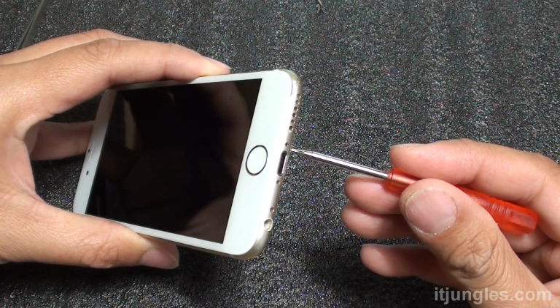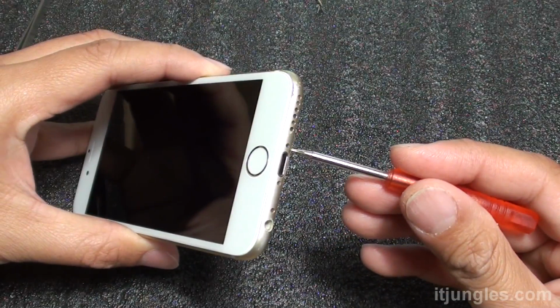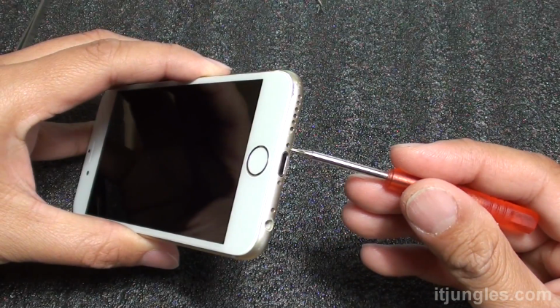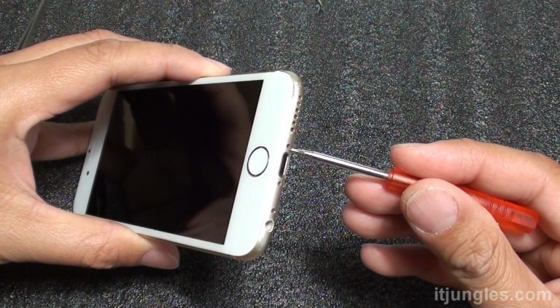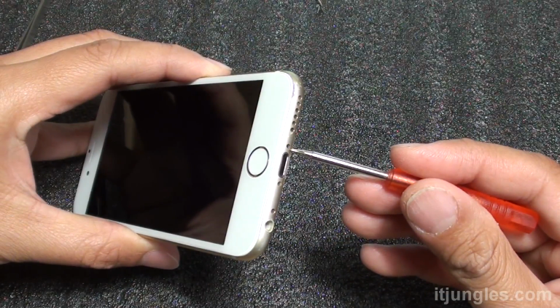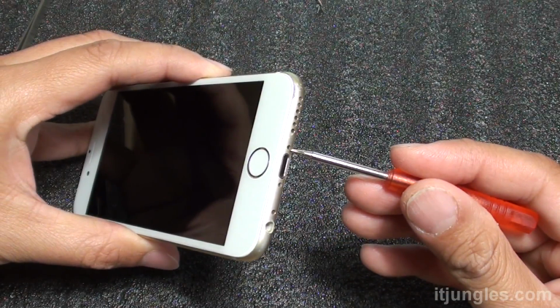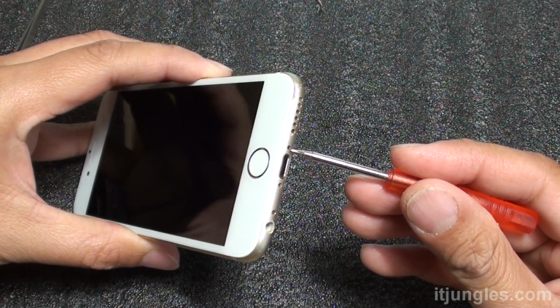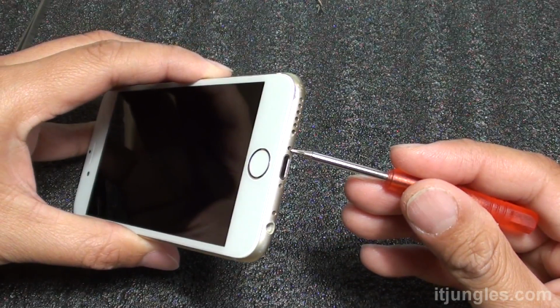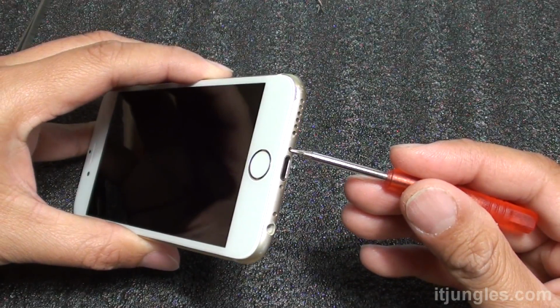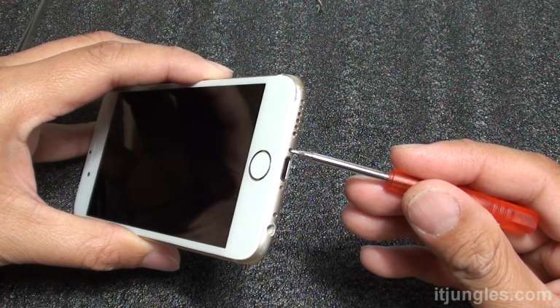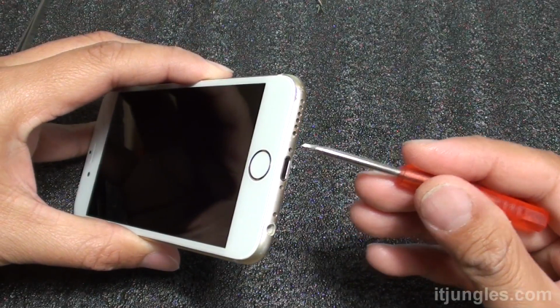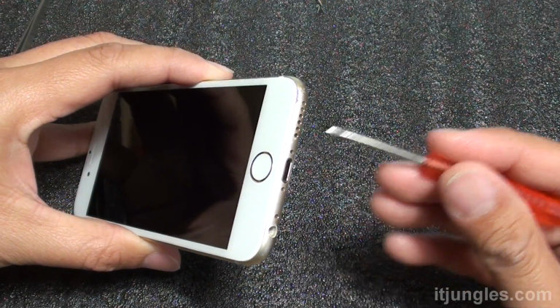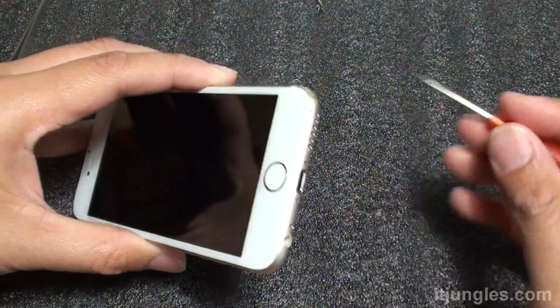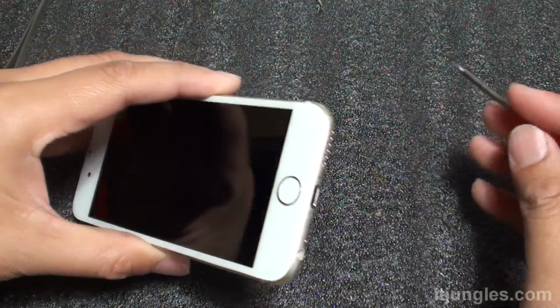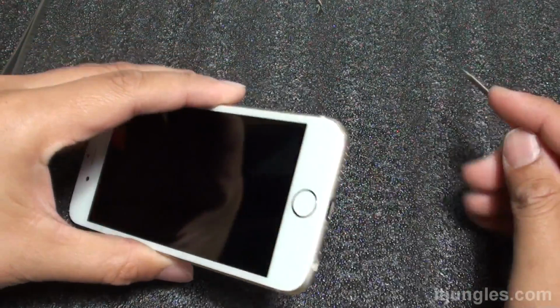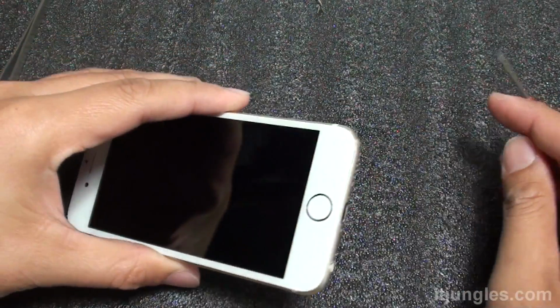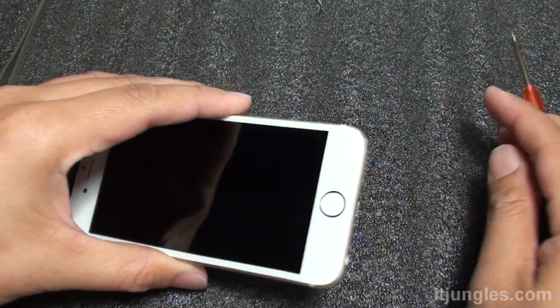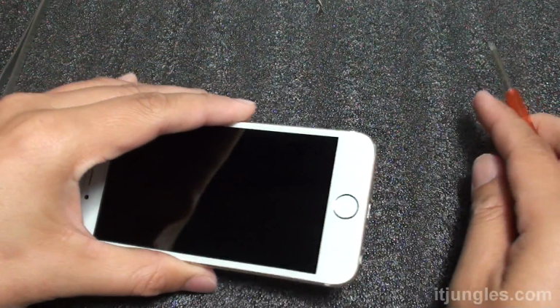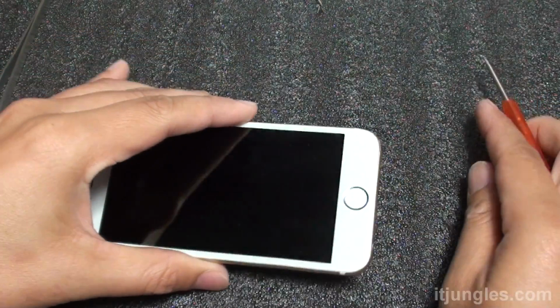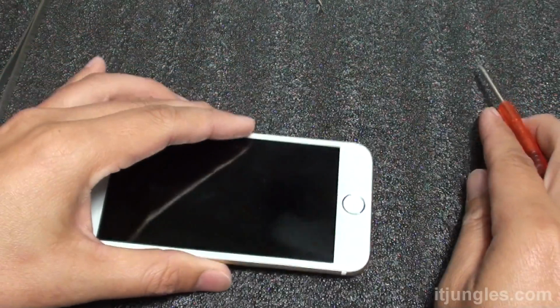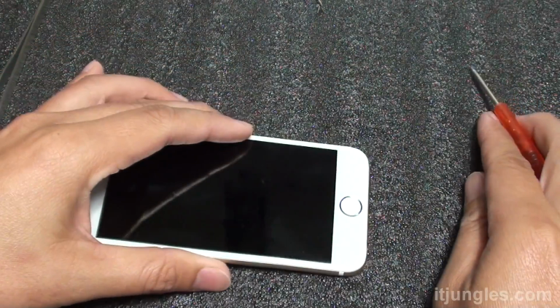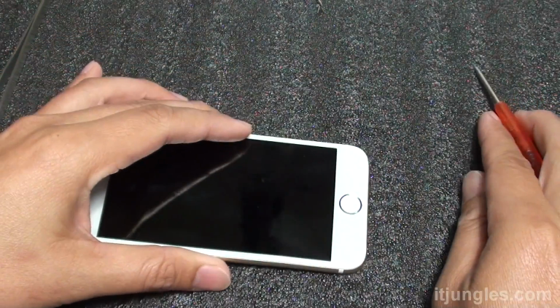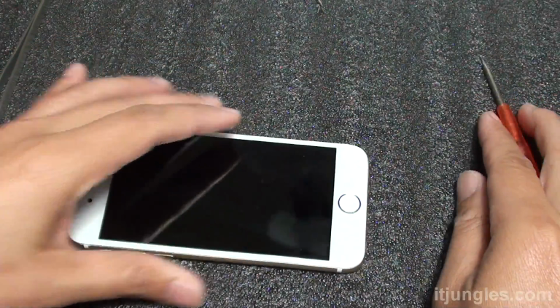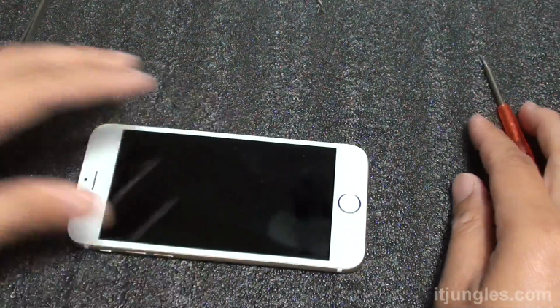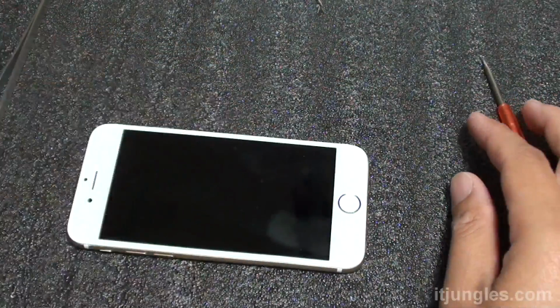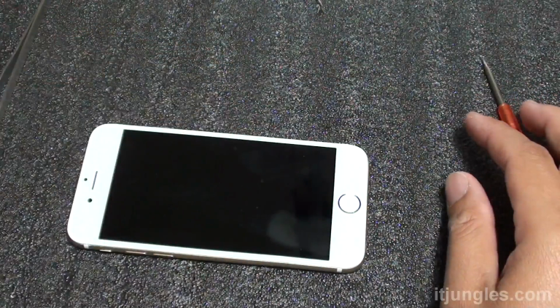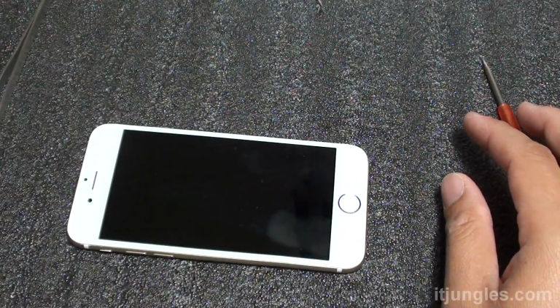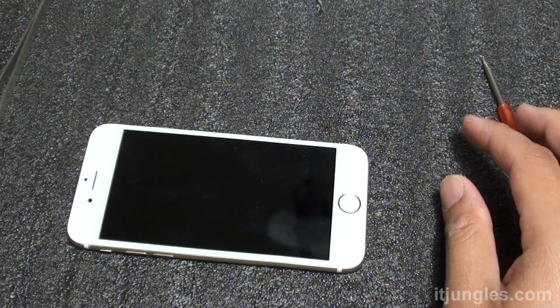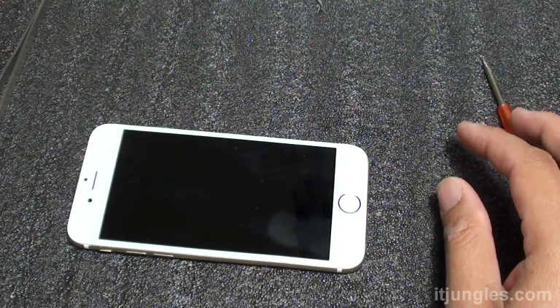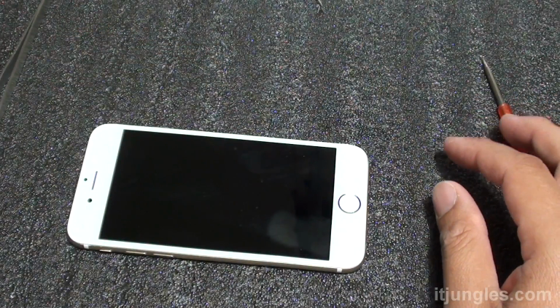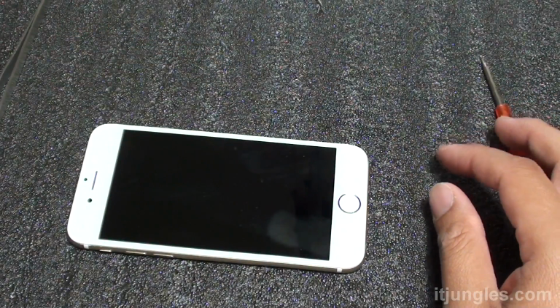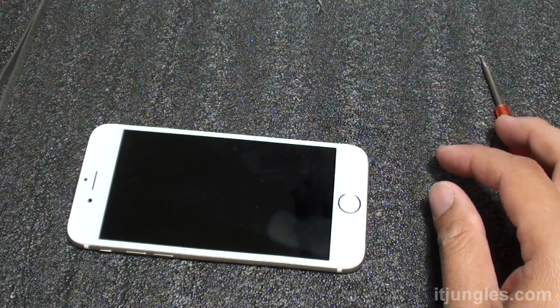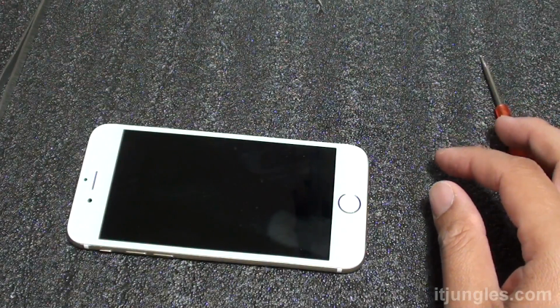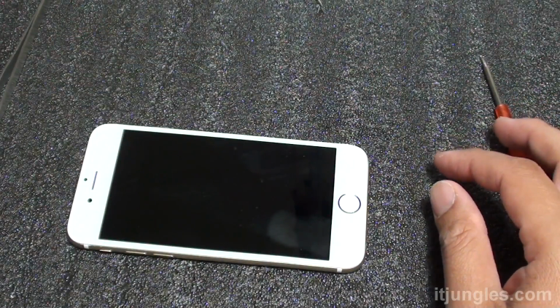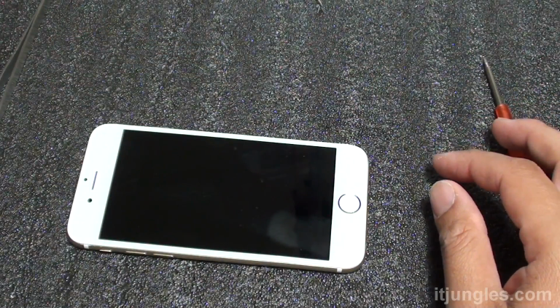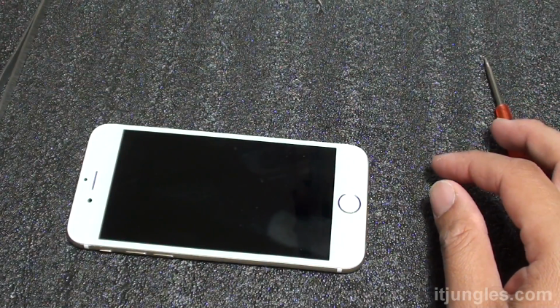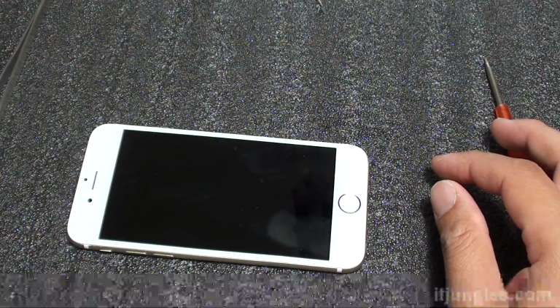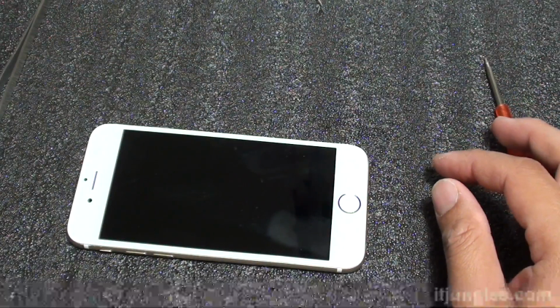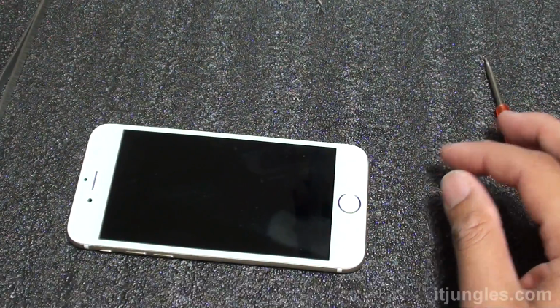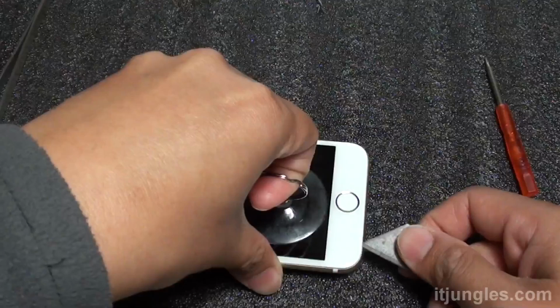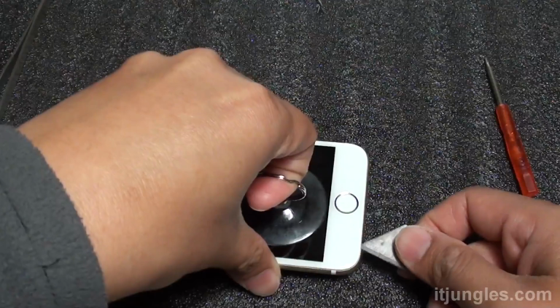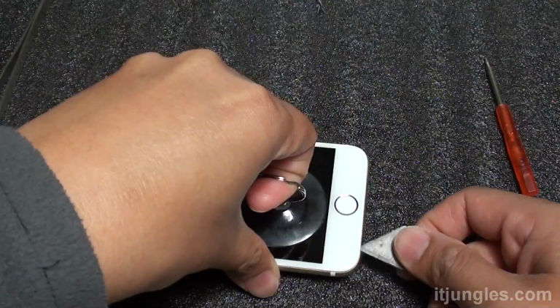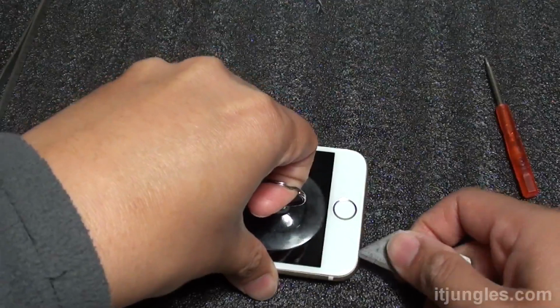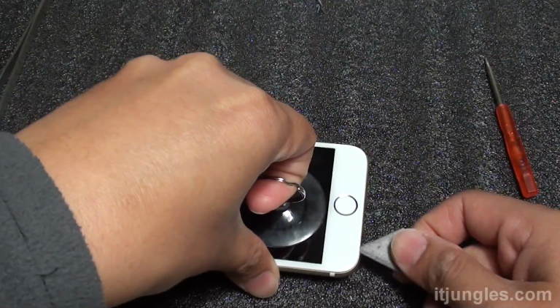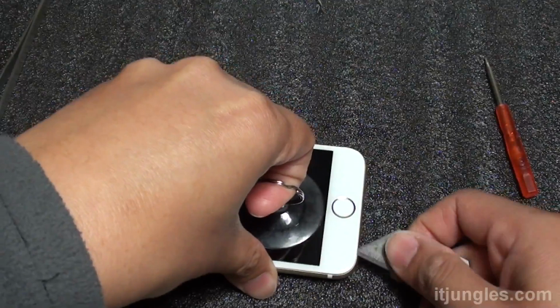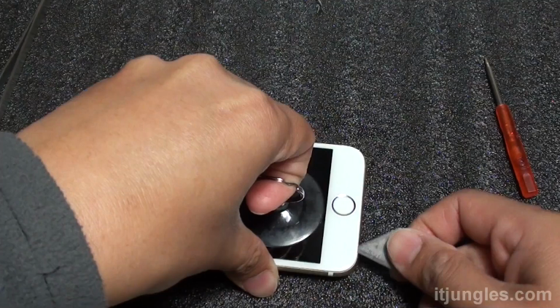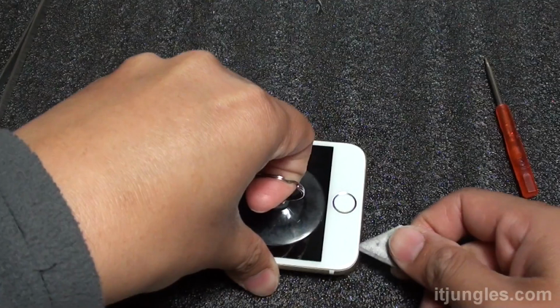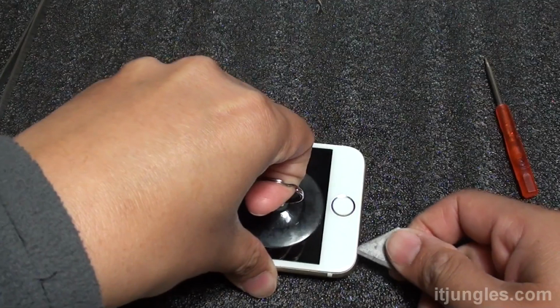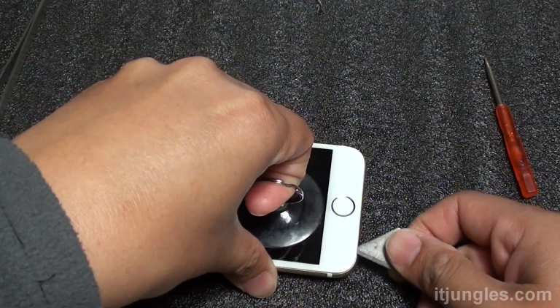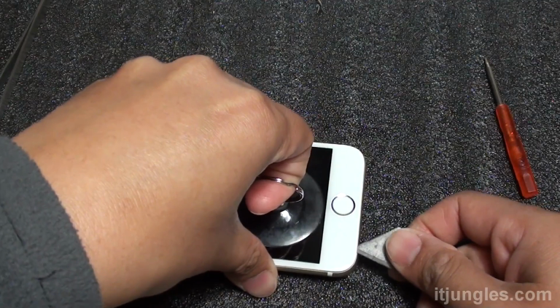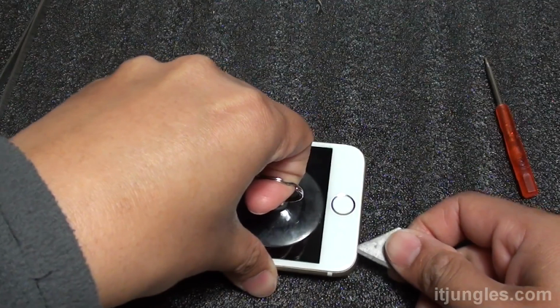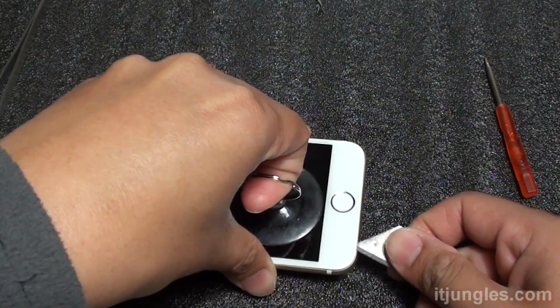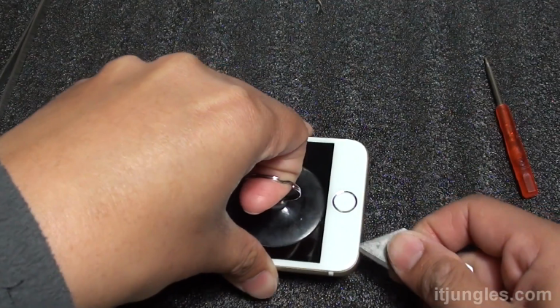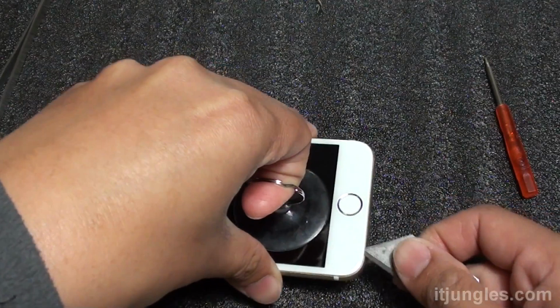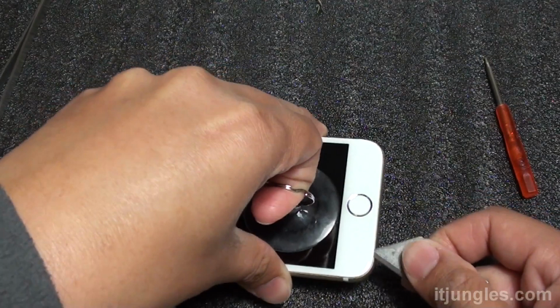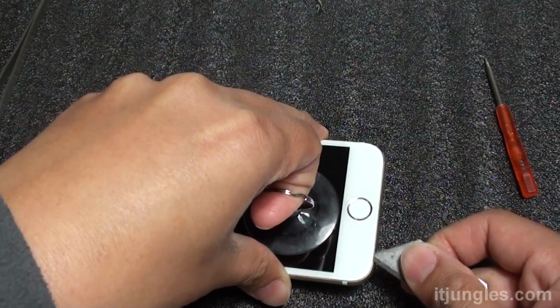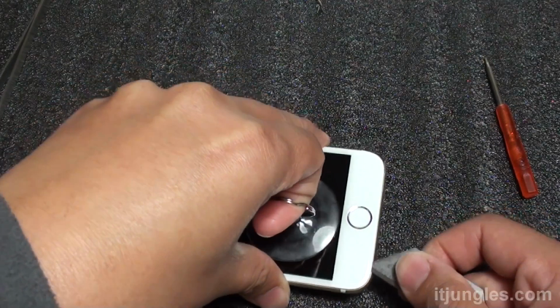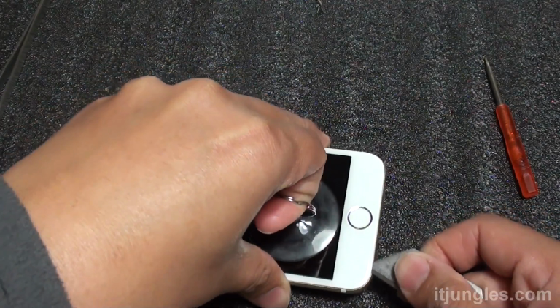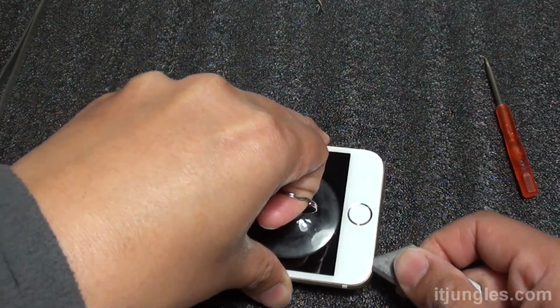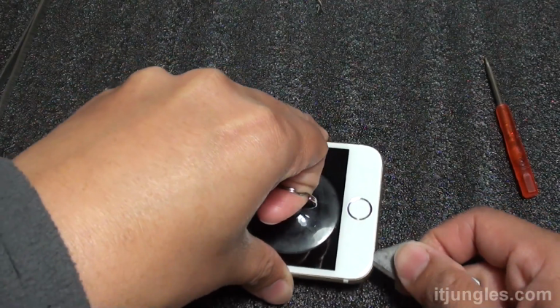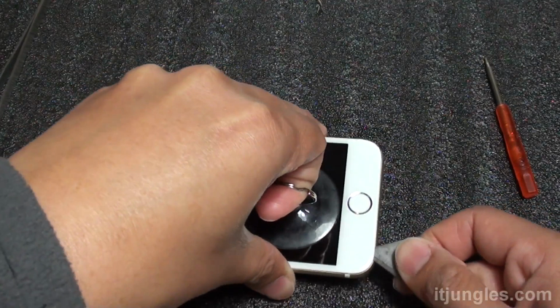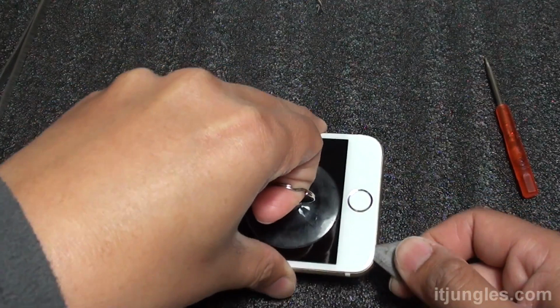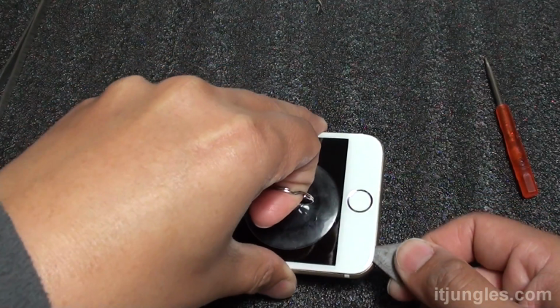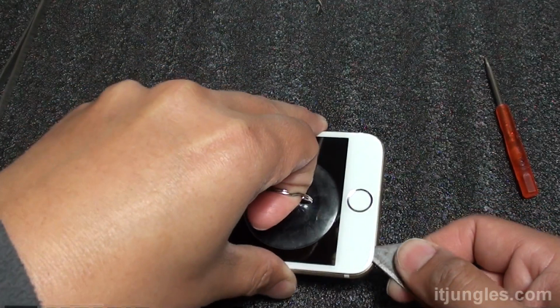You need to remove the two pentalobe screws at the bottom. Once they are removed, you can pry out the screen.